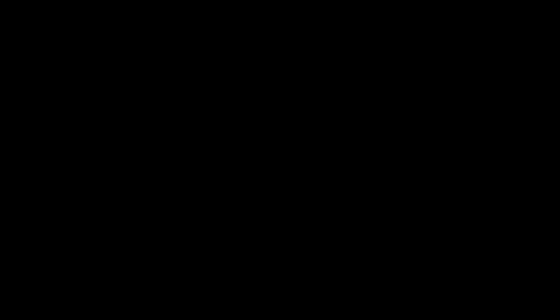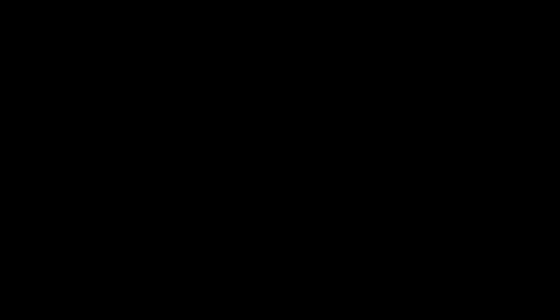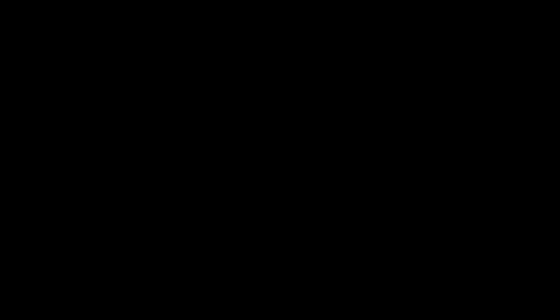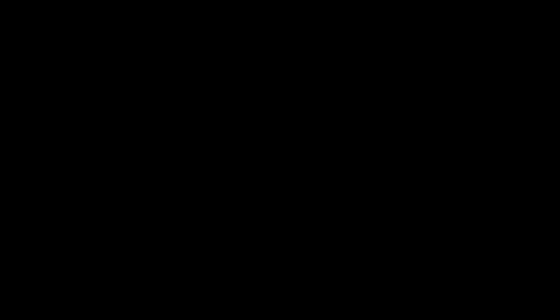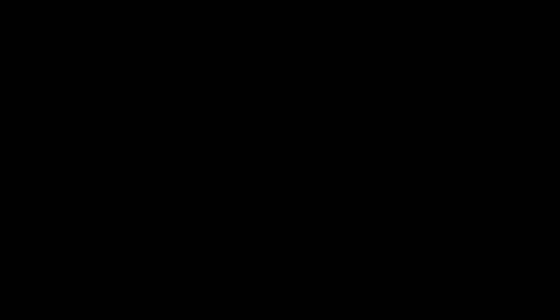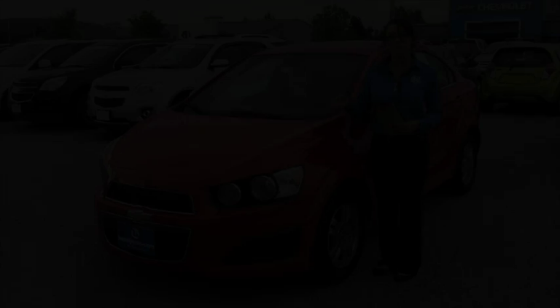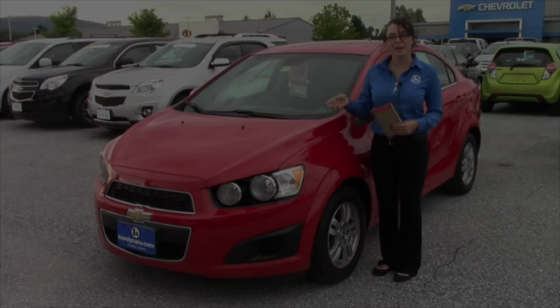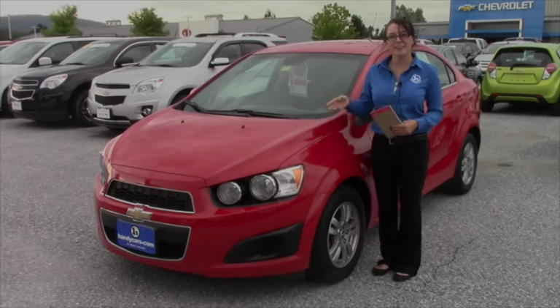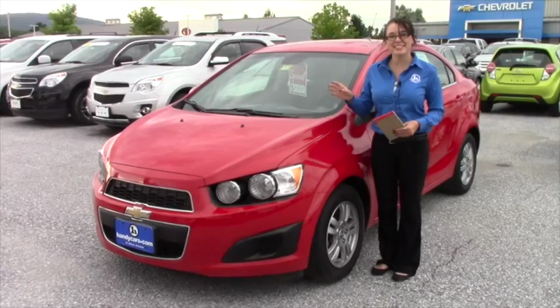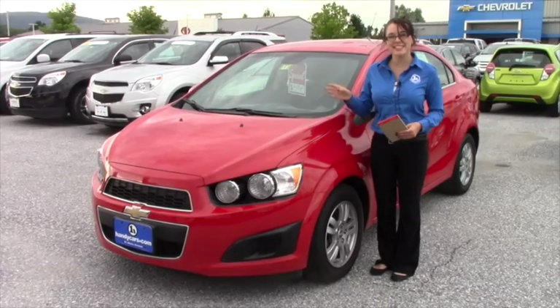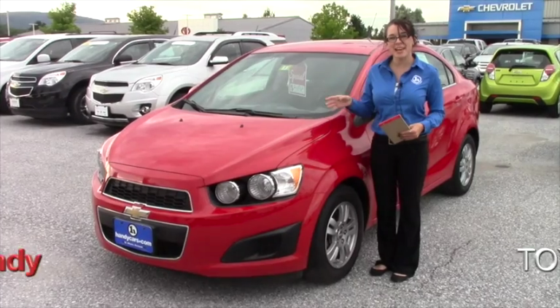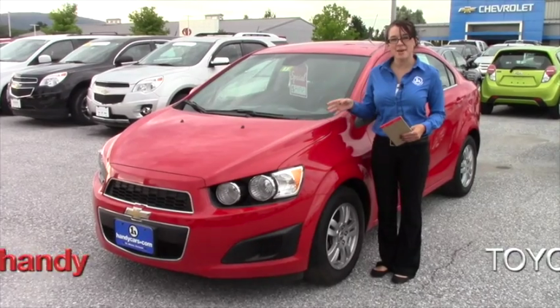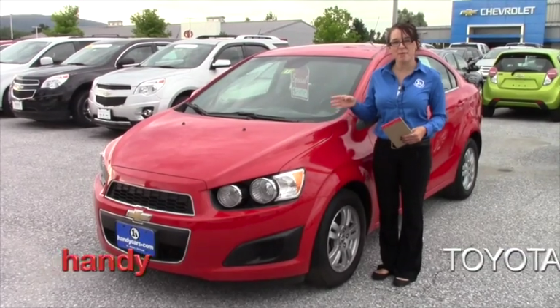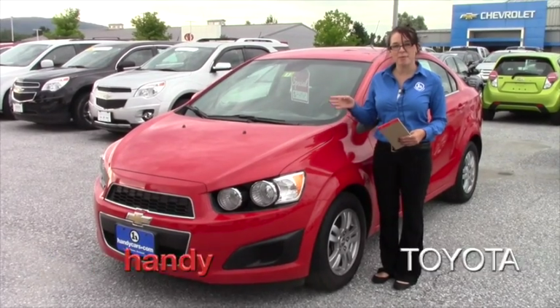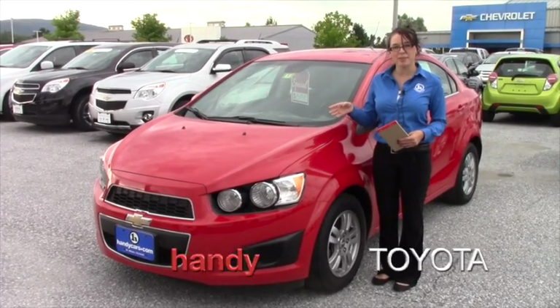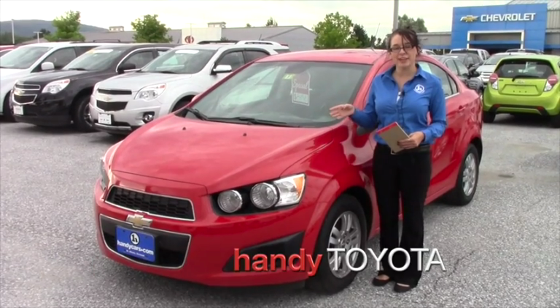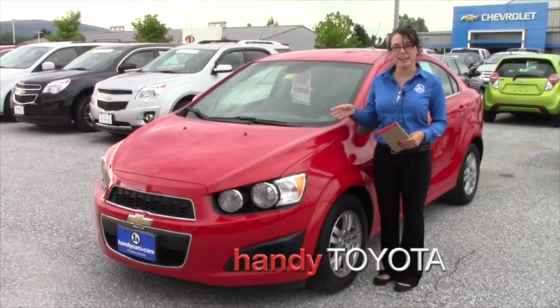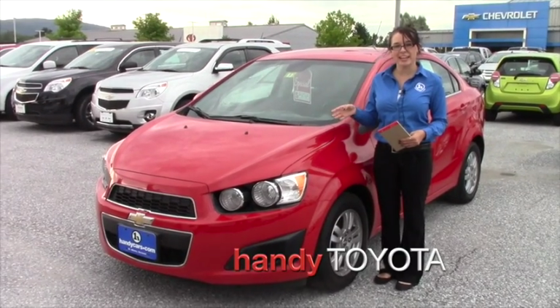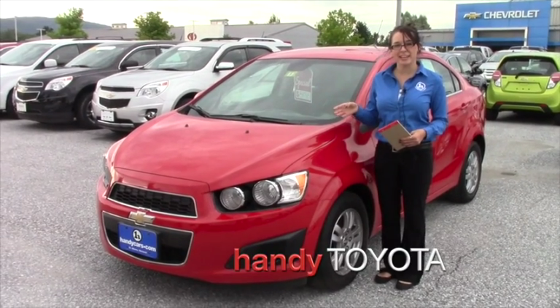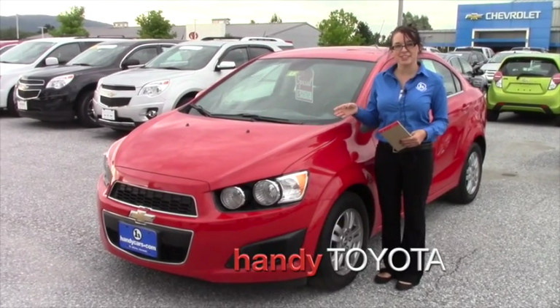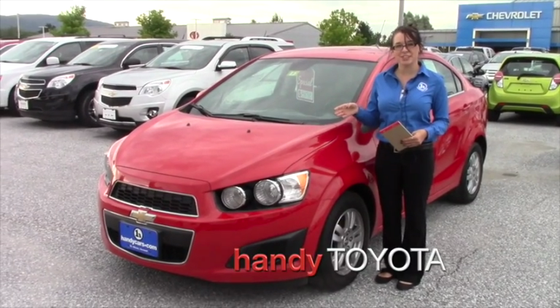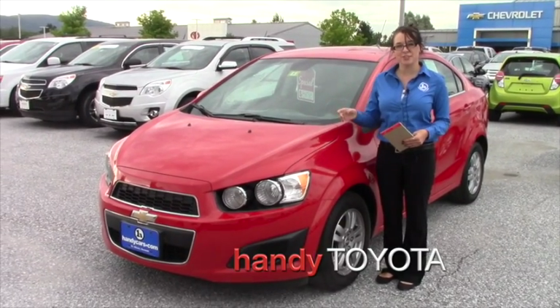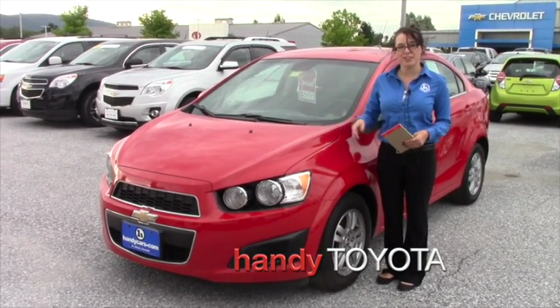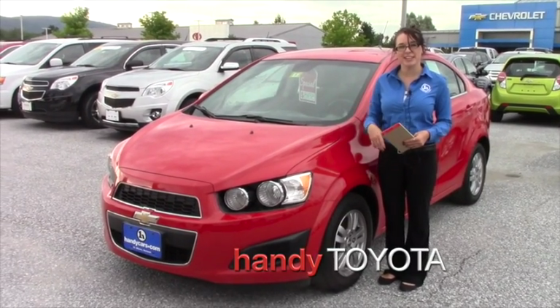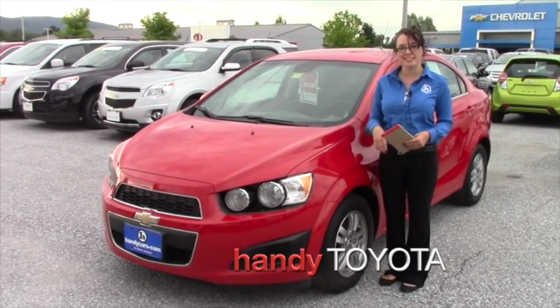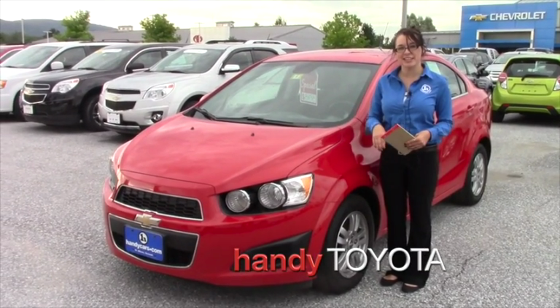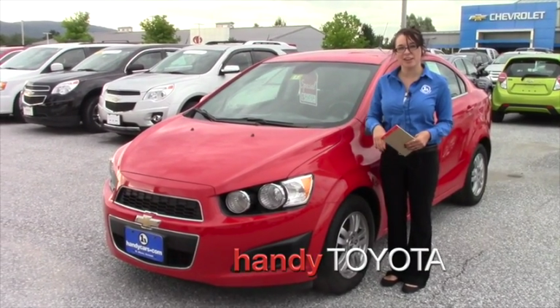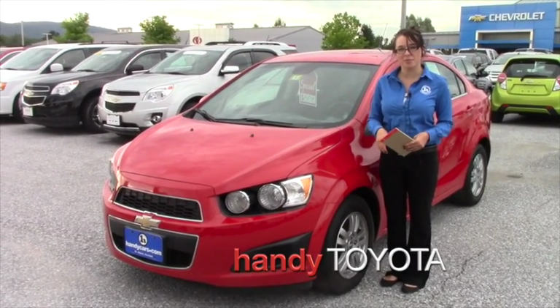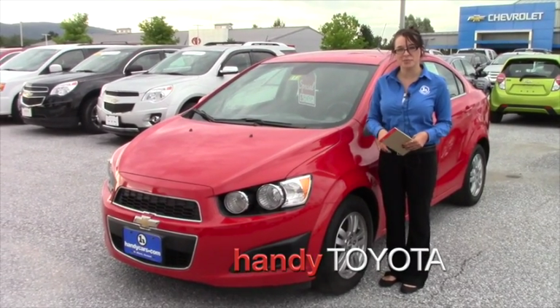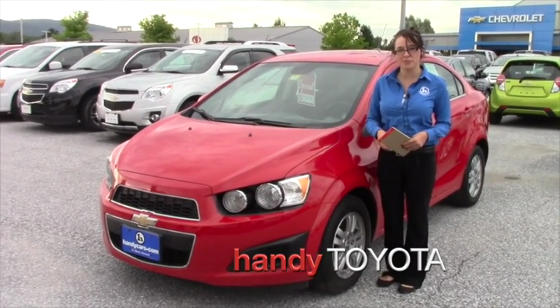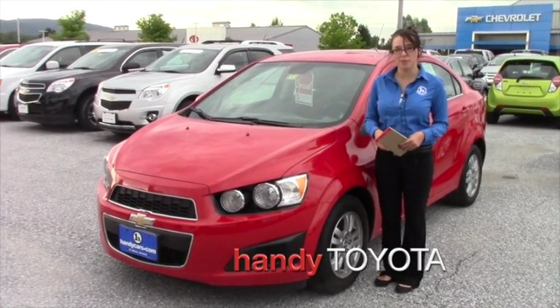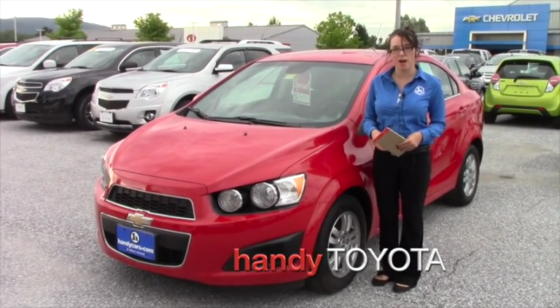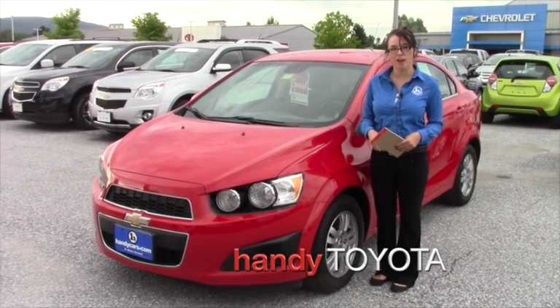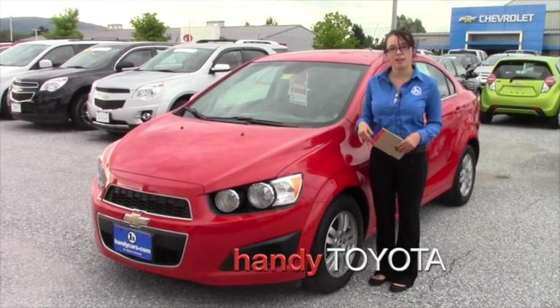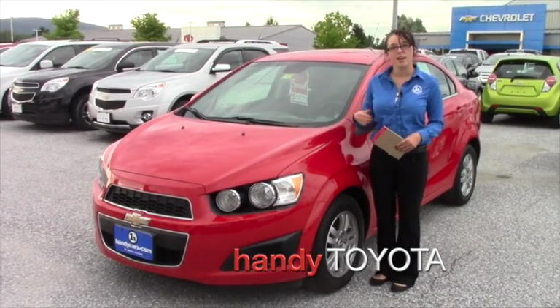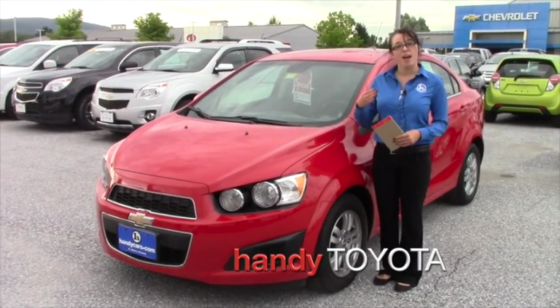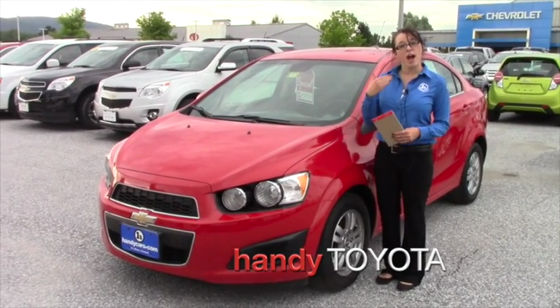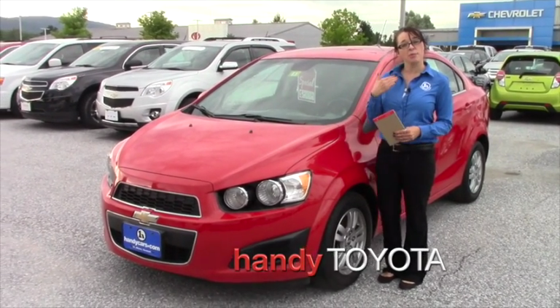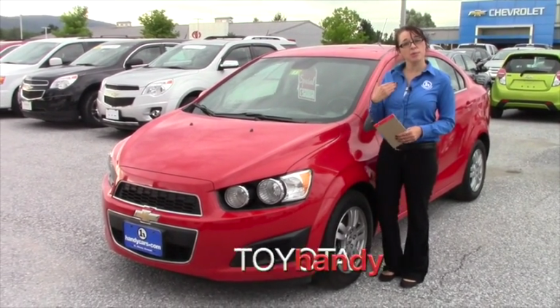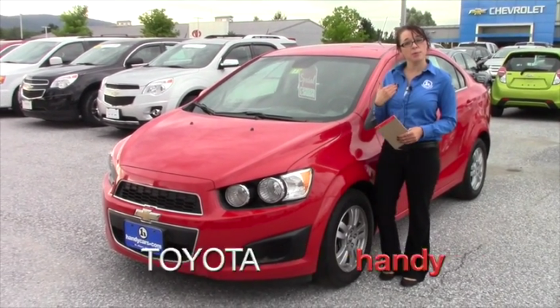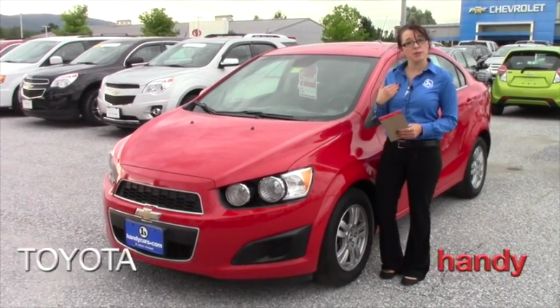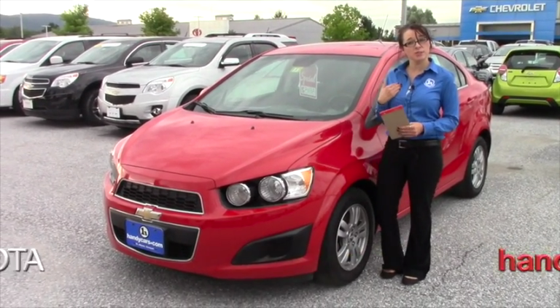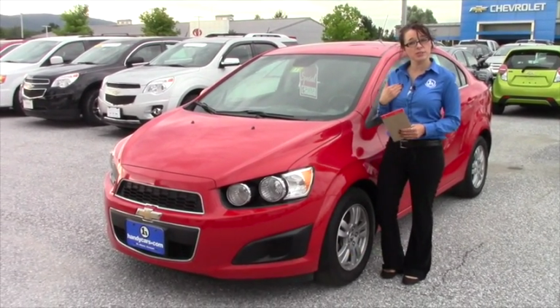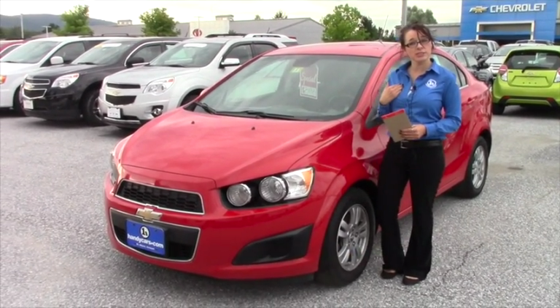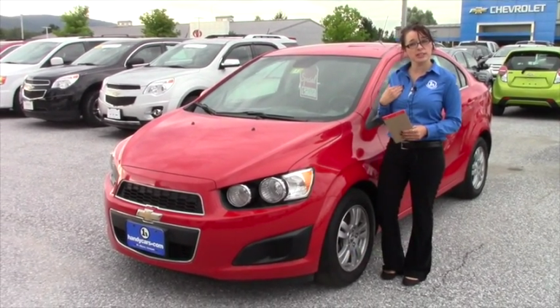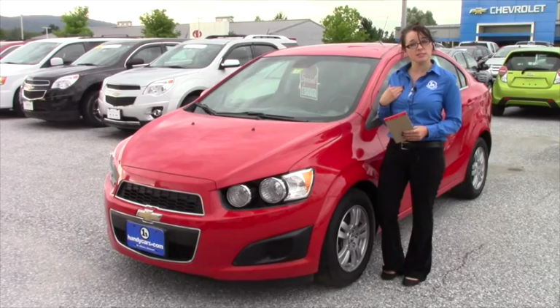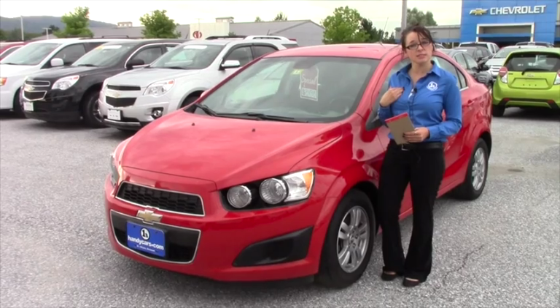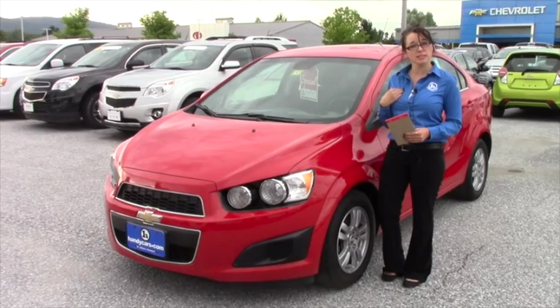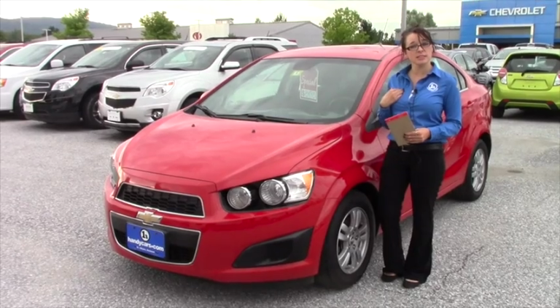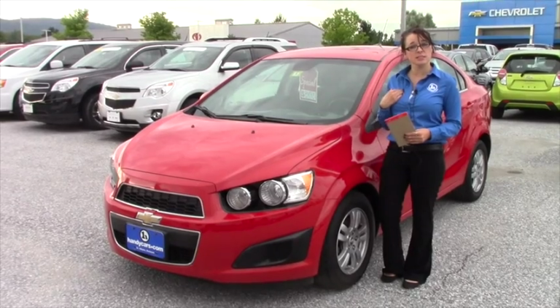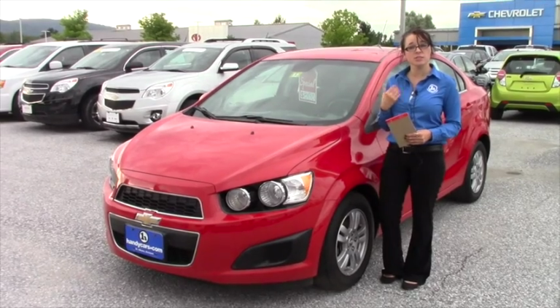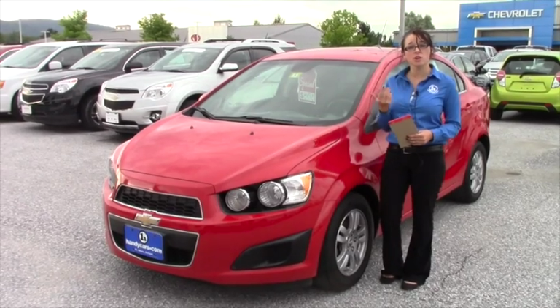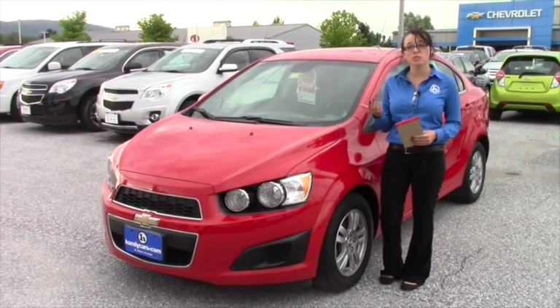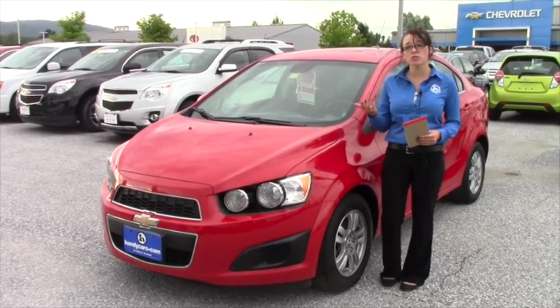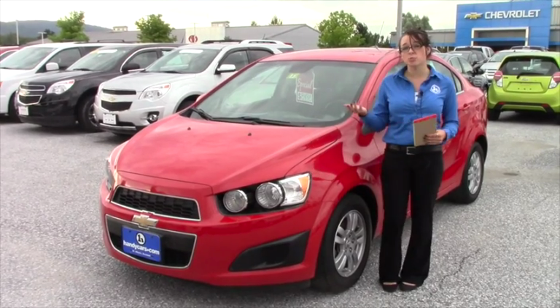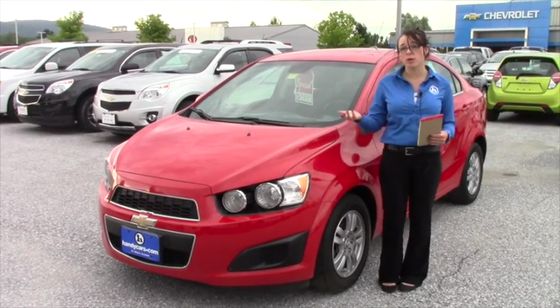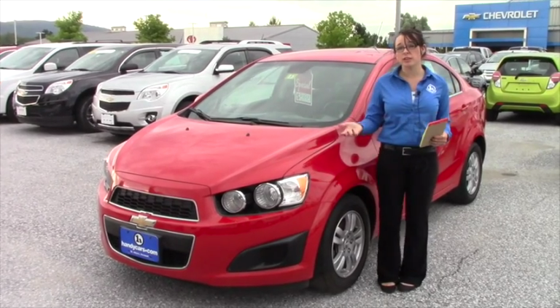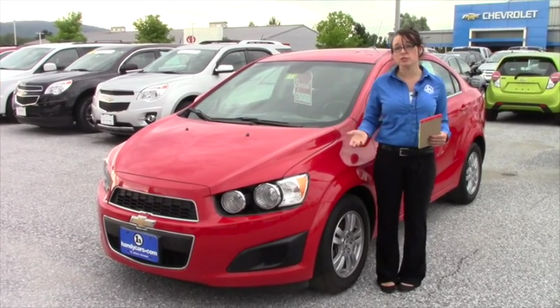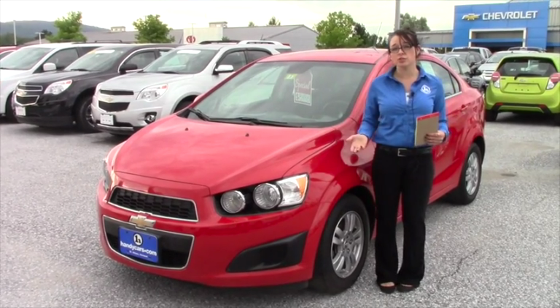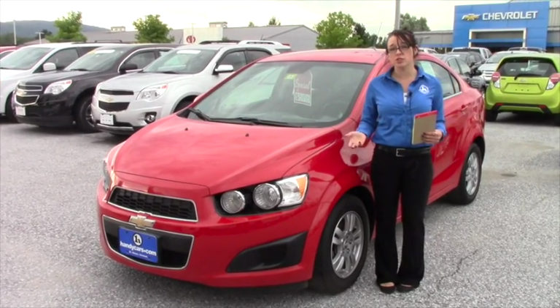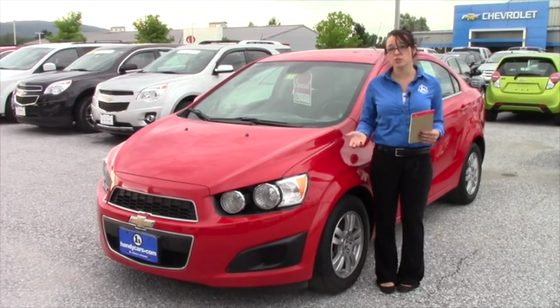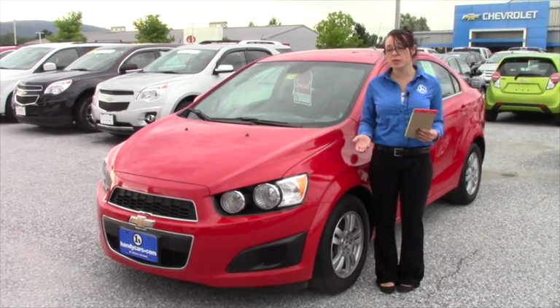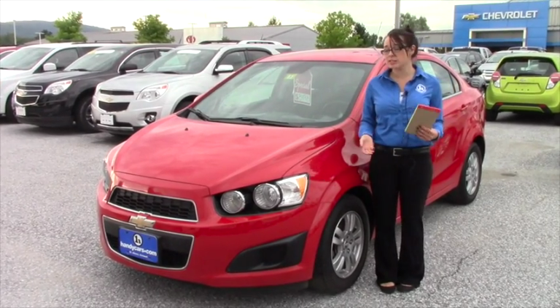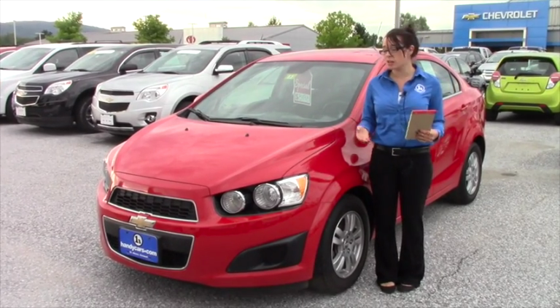Good morning, Brittany. My name is Sam. I'm over here at Handy Chevrolet in St. Albans, Vermont. I'm your personal sales and leasing consultant. Just wanted to introduce myself.